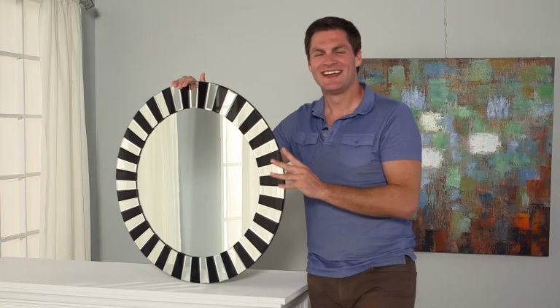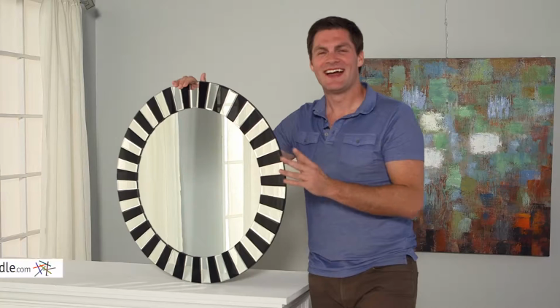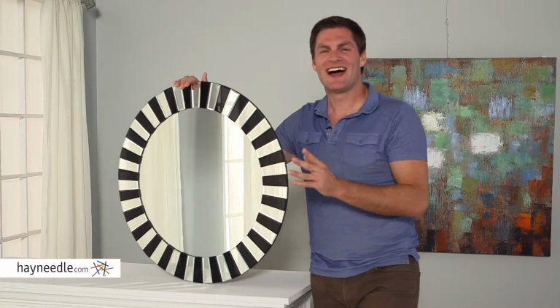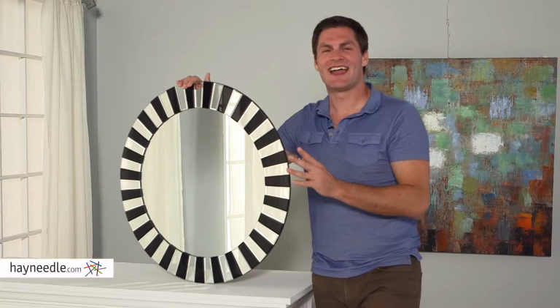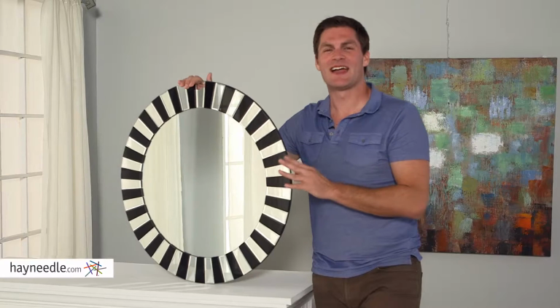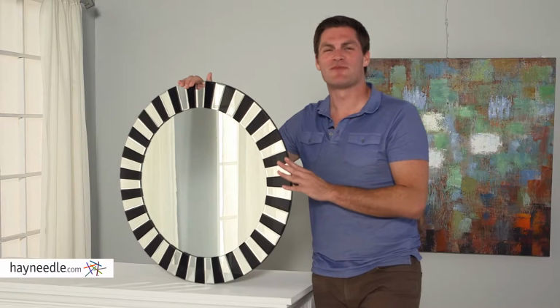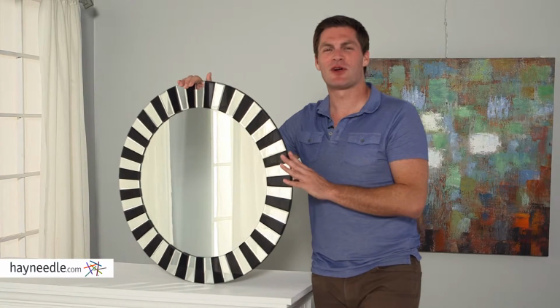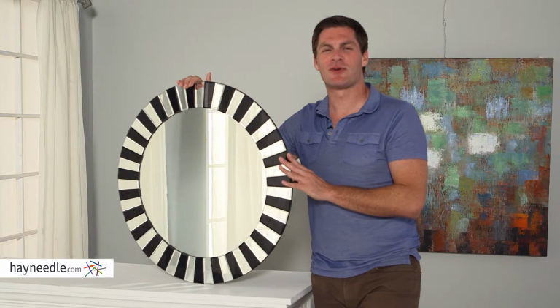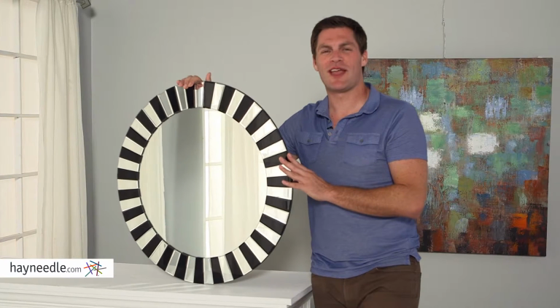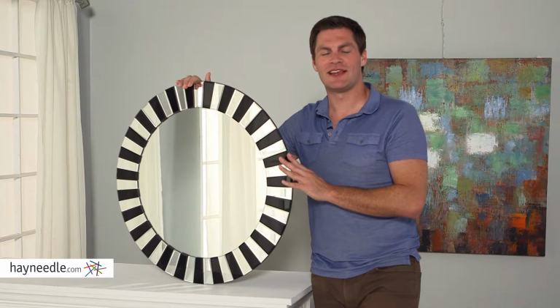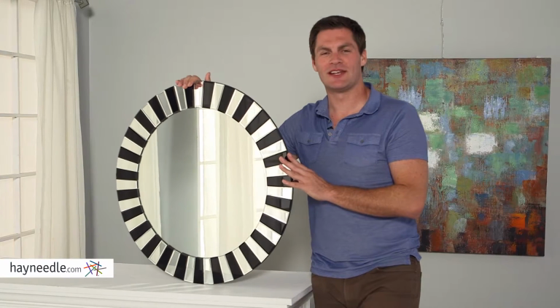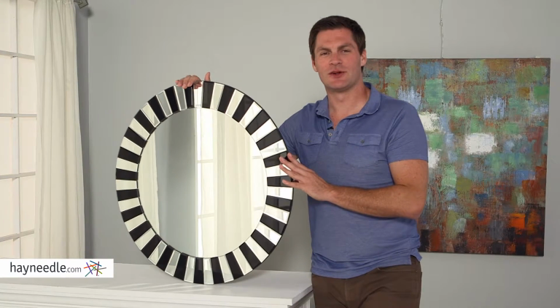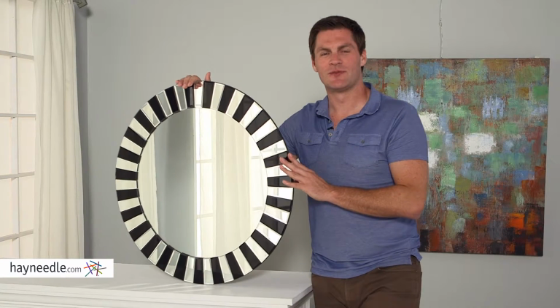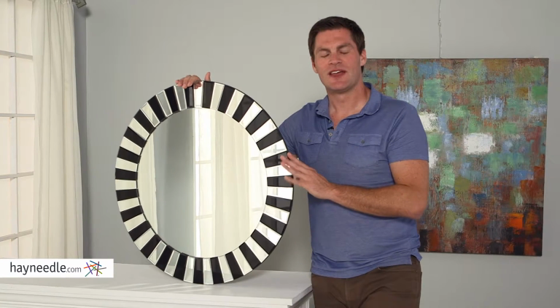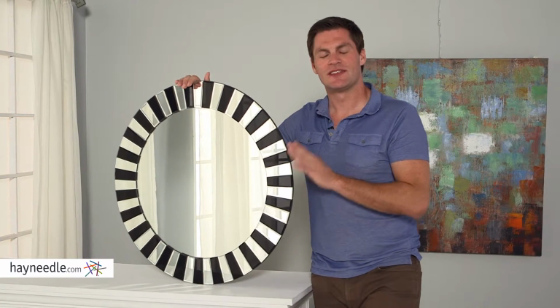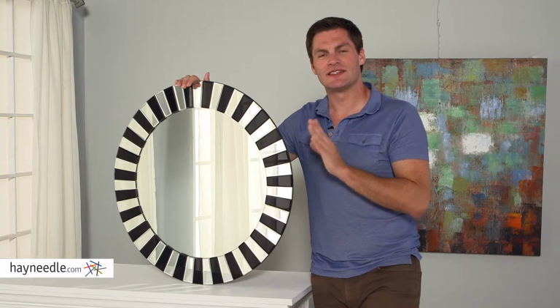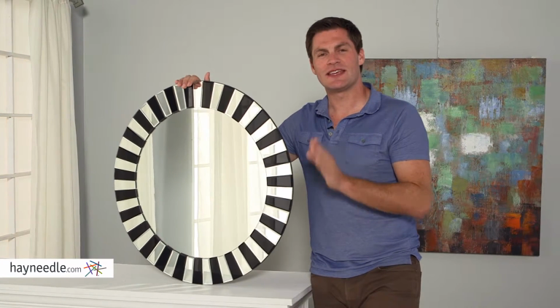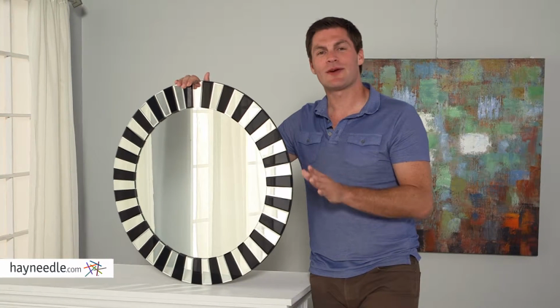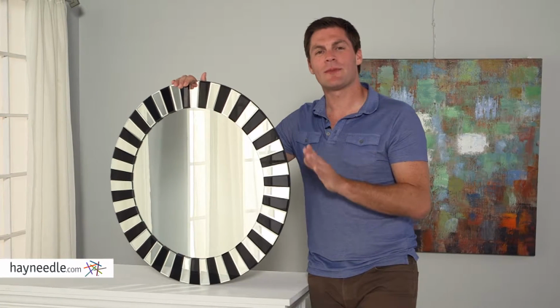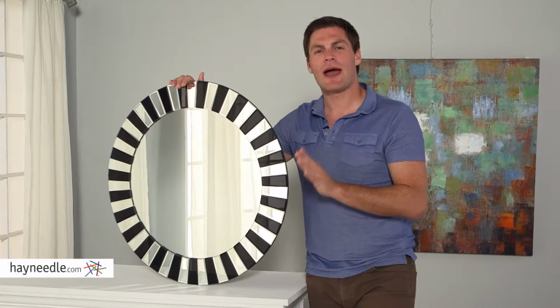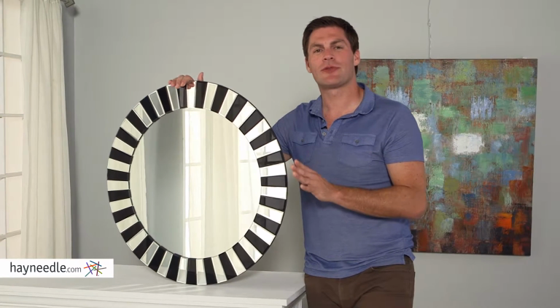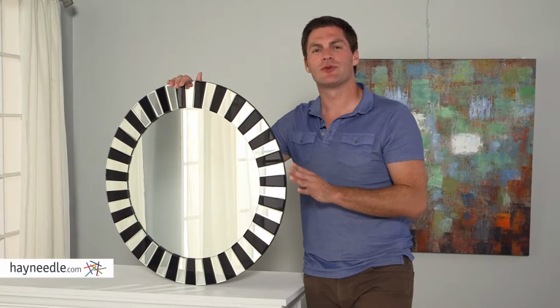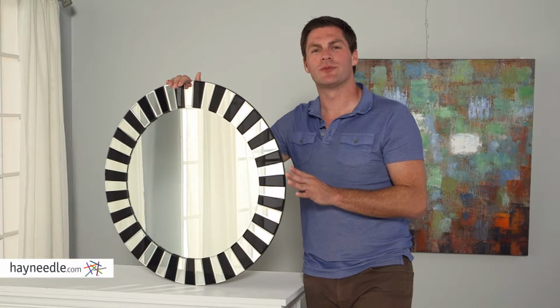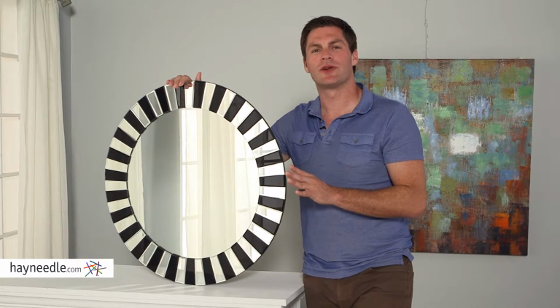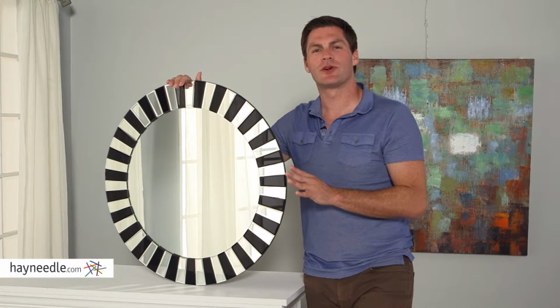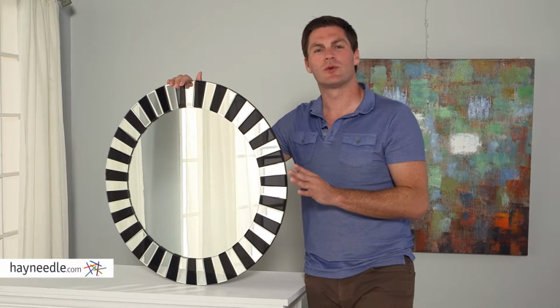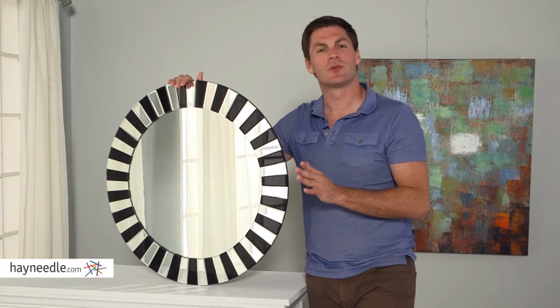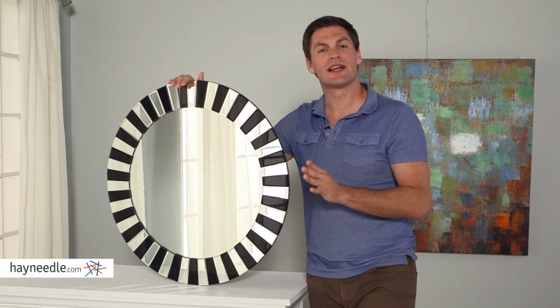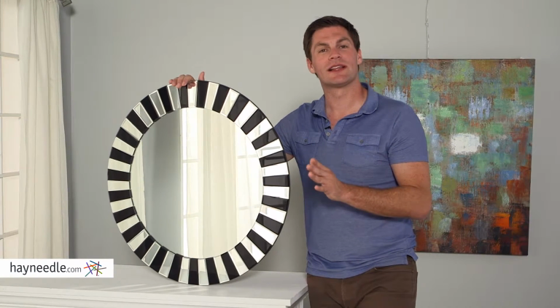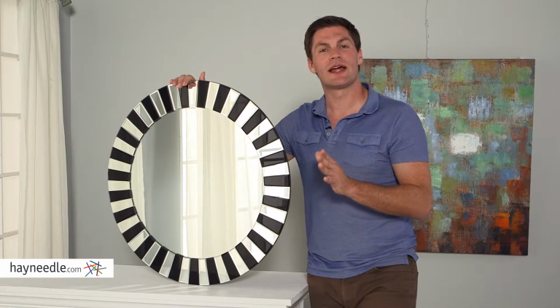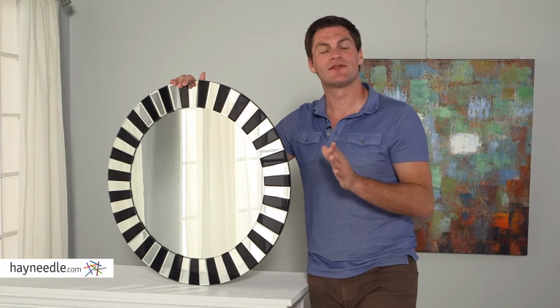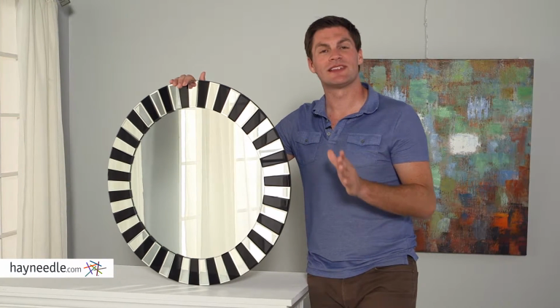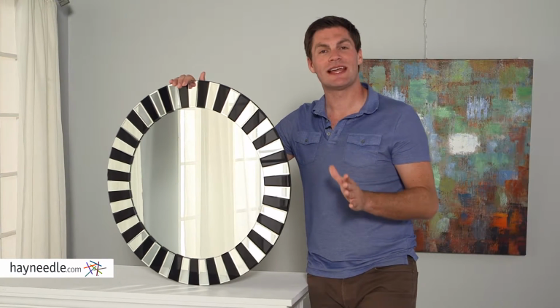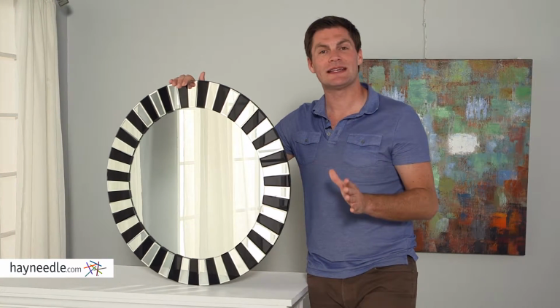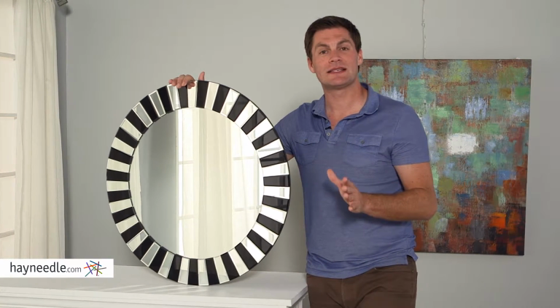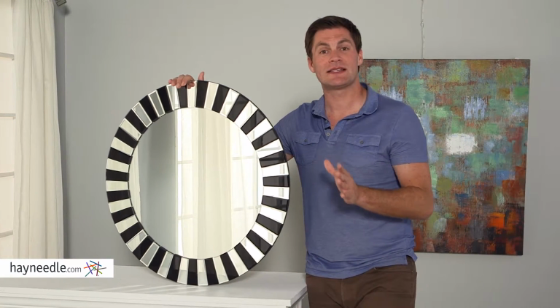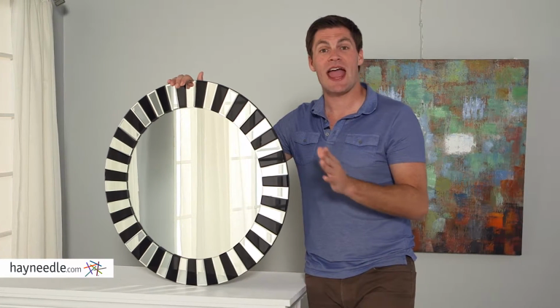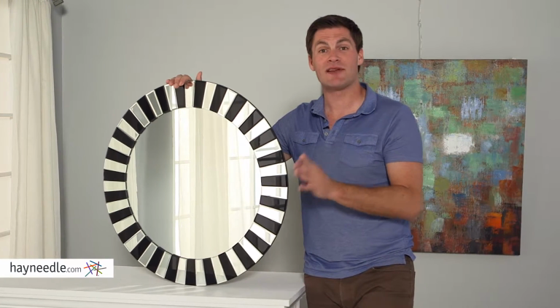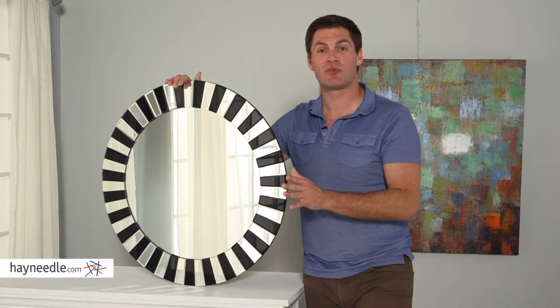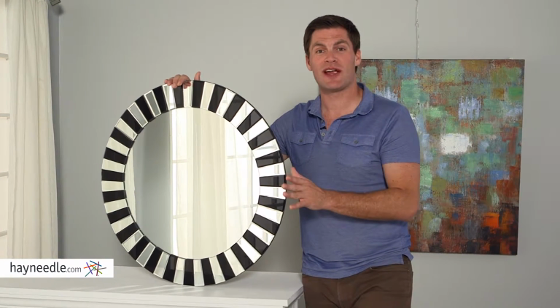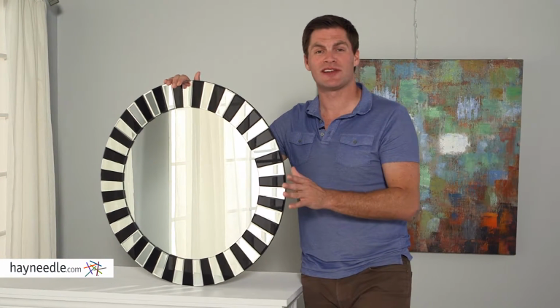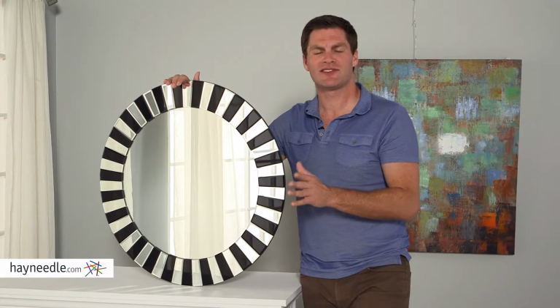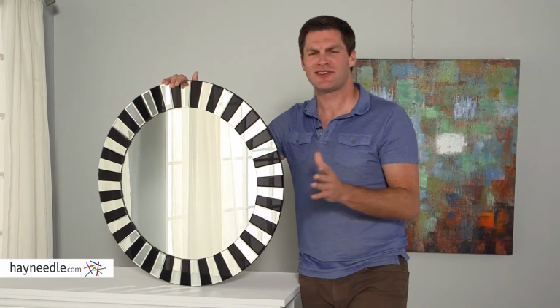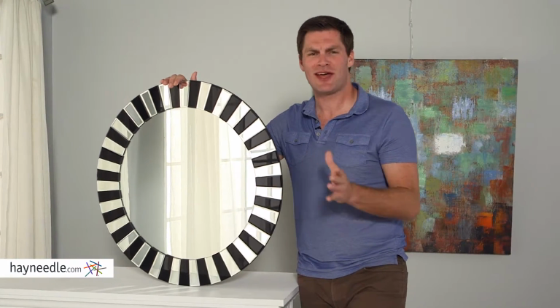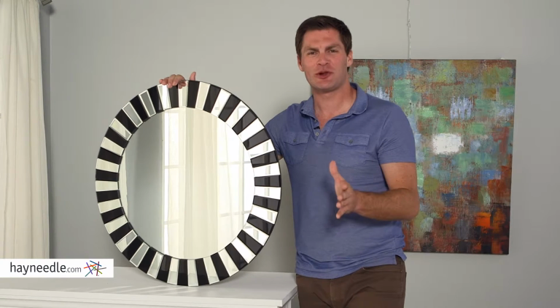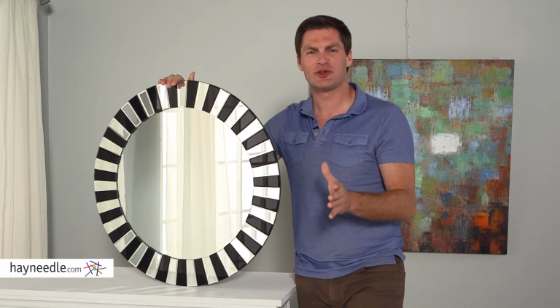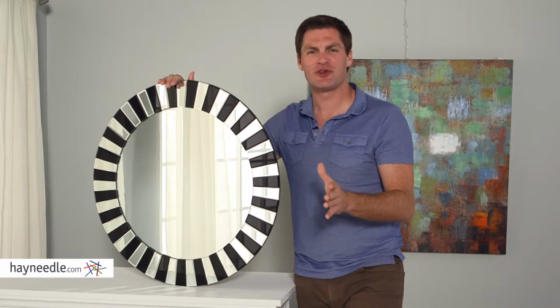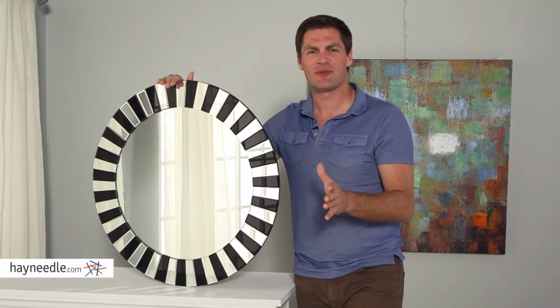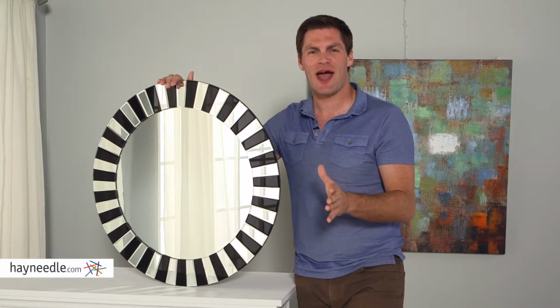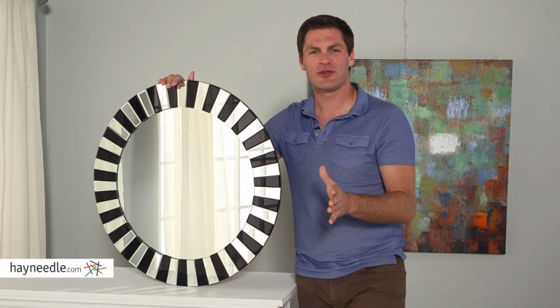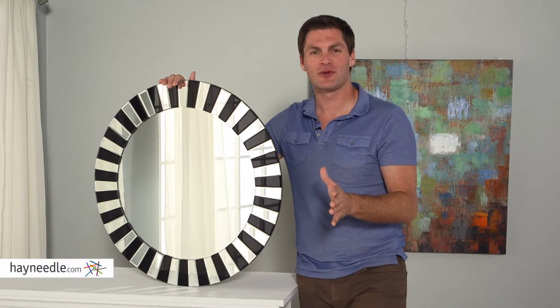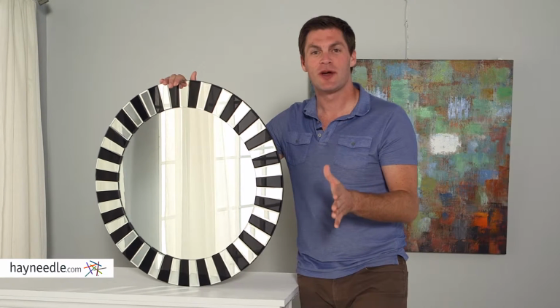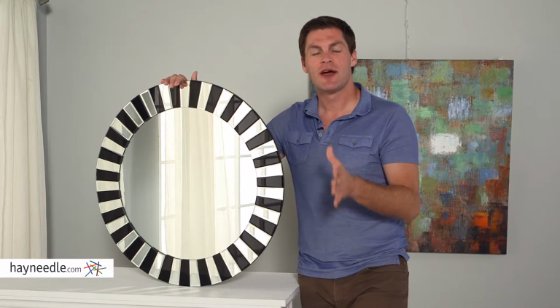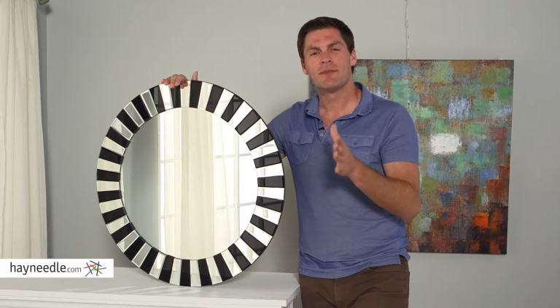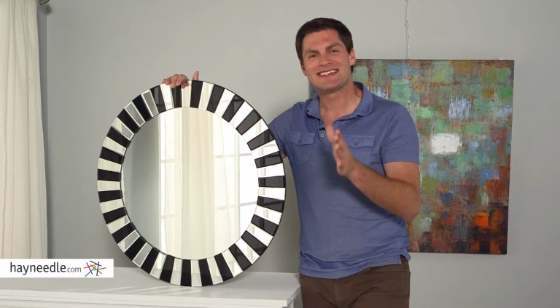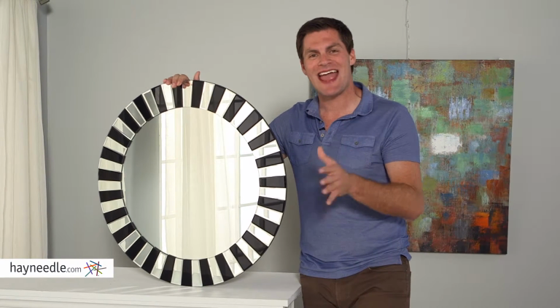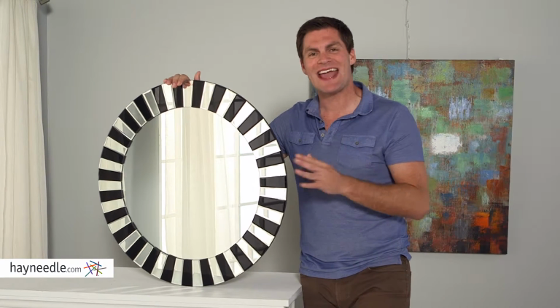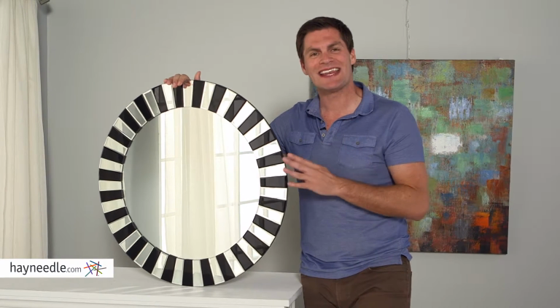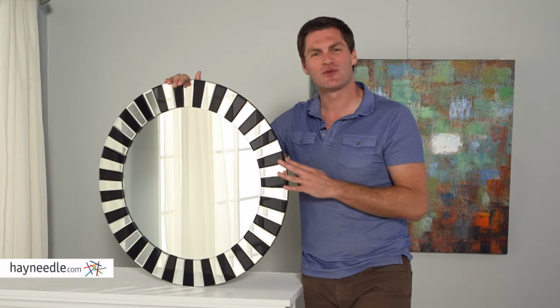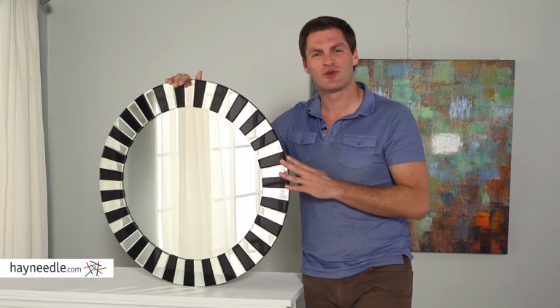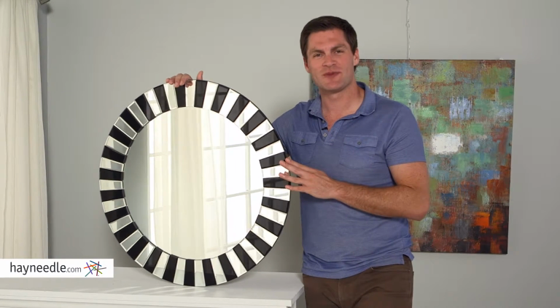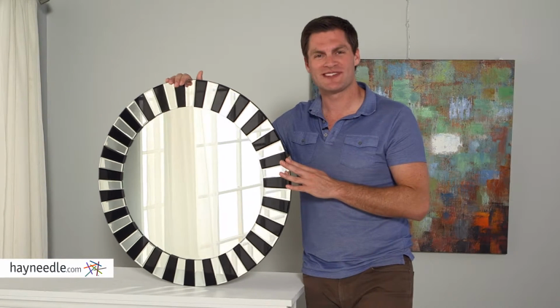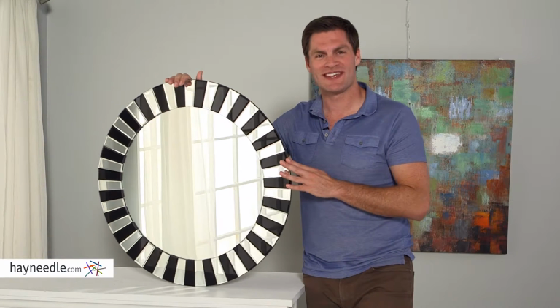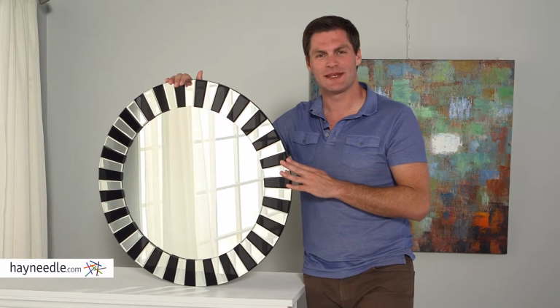Hi, I'm Mark with Hayneedle. The Tierra bathroom mirror will bring a lot of lightness and brightness not only to your bathroom but to any room it's in.